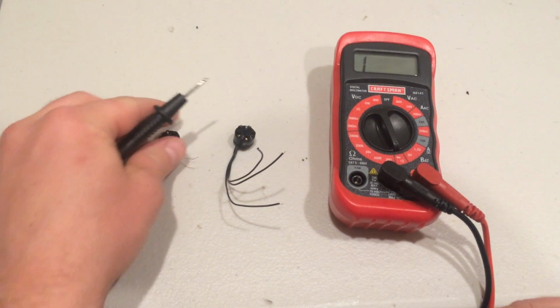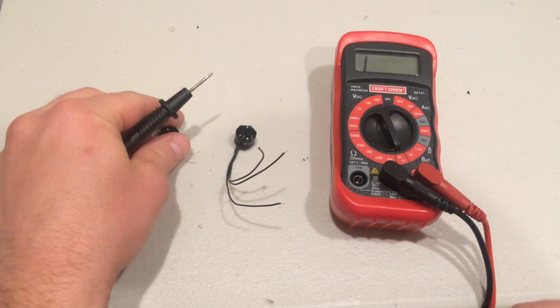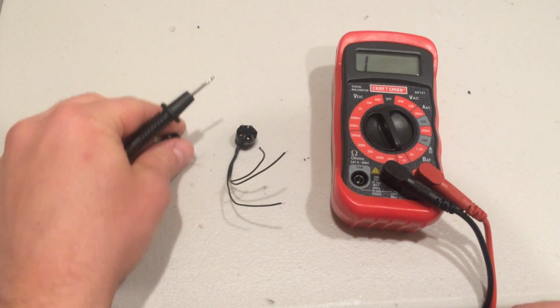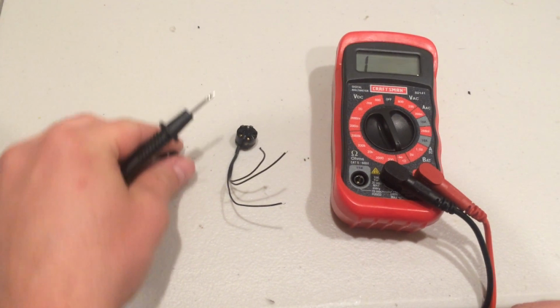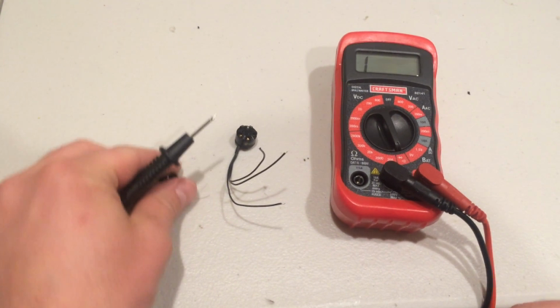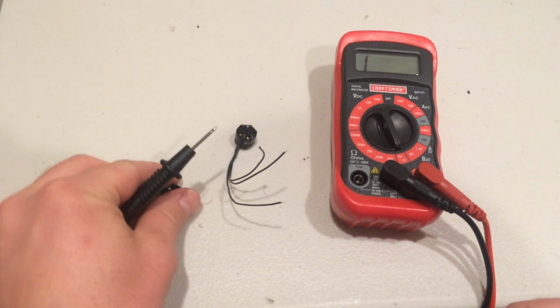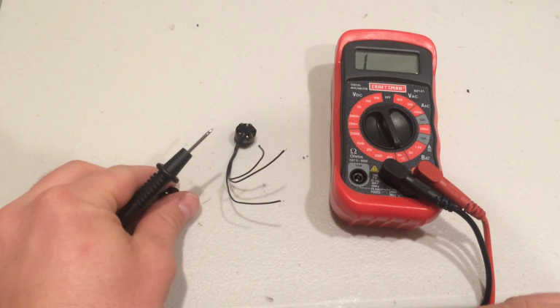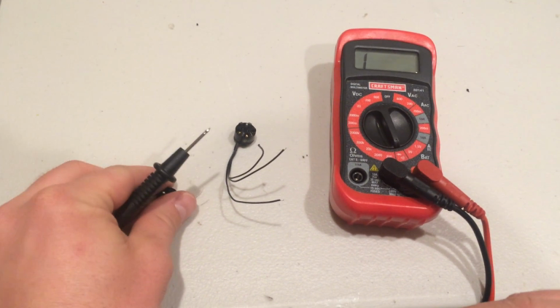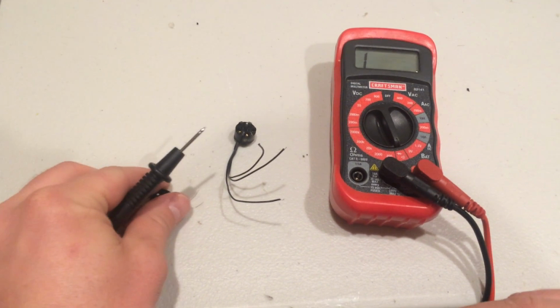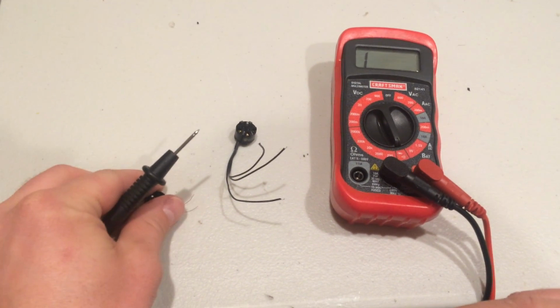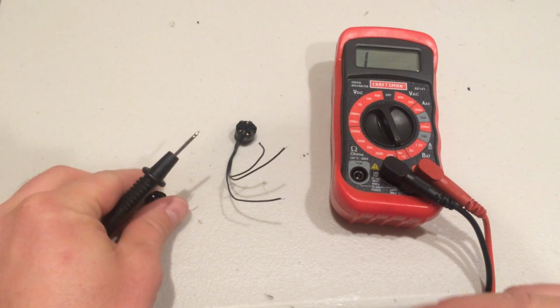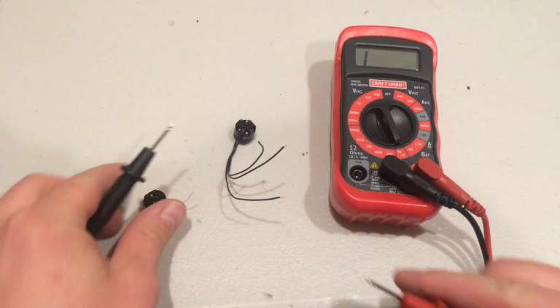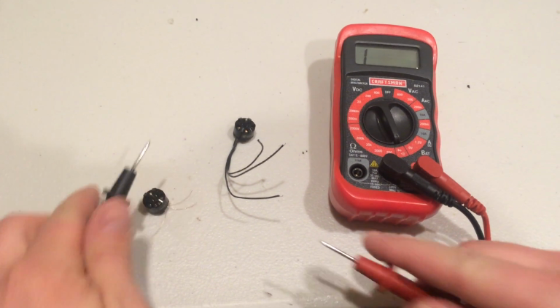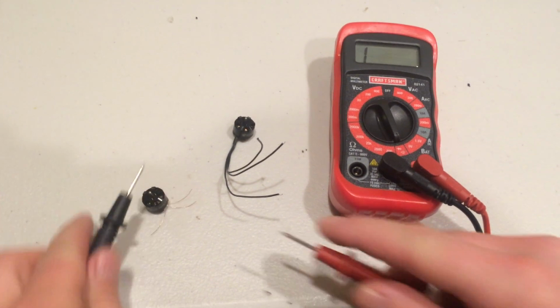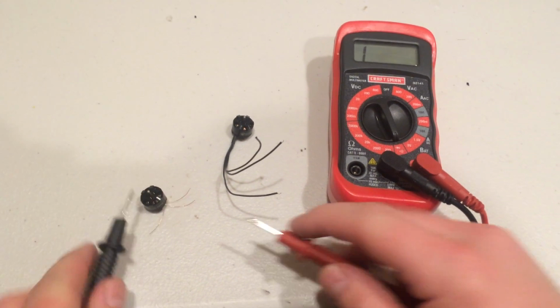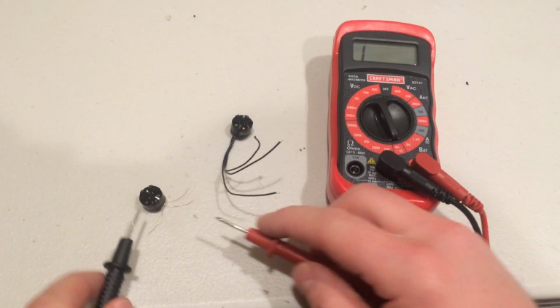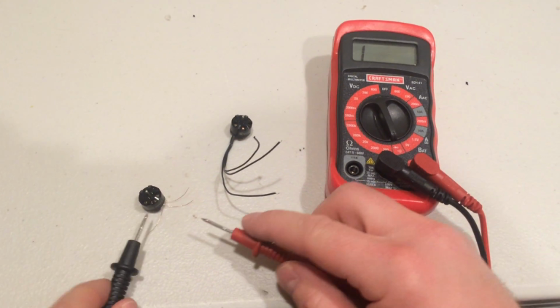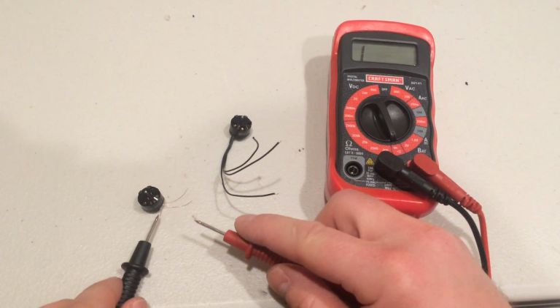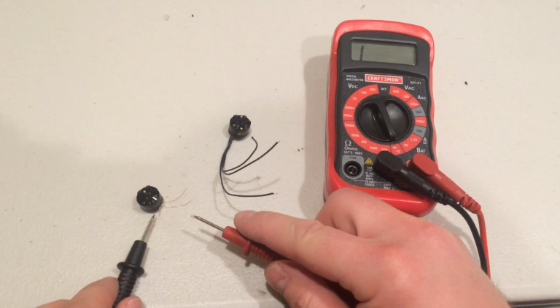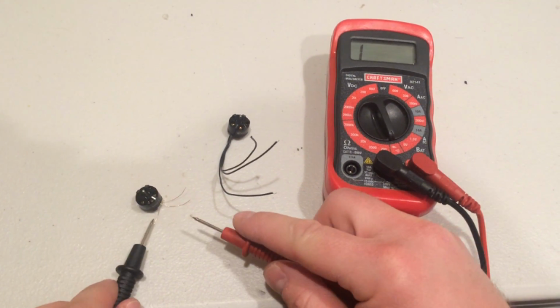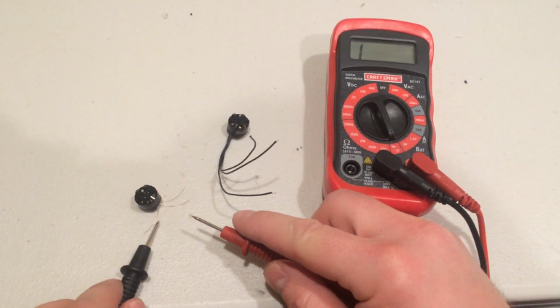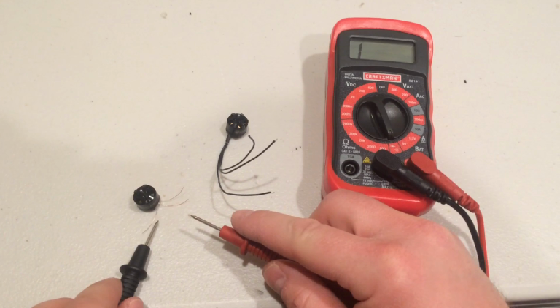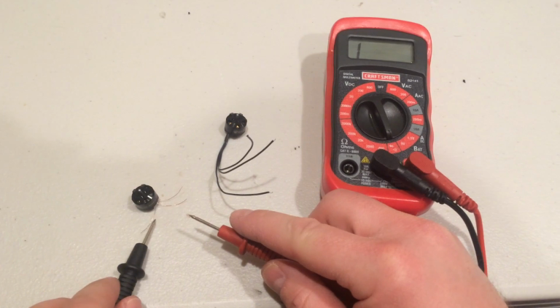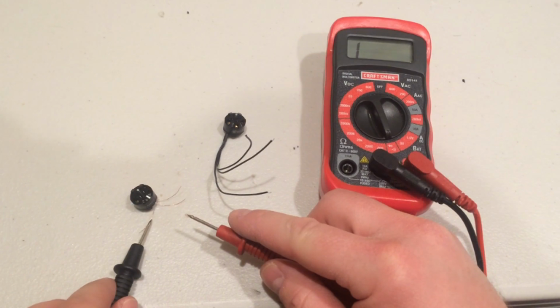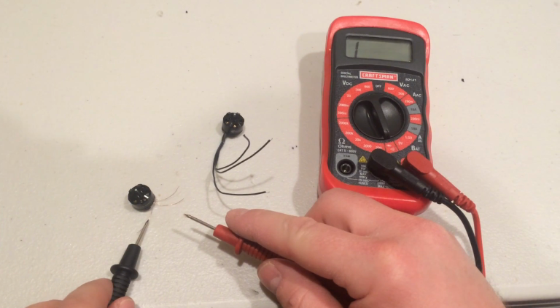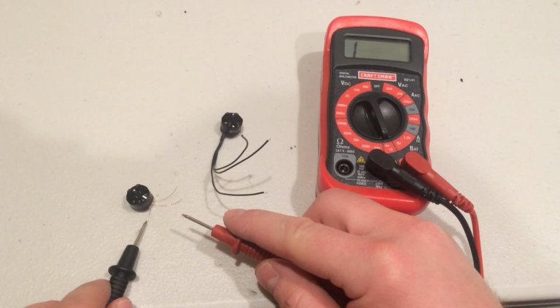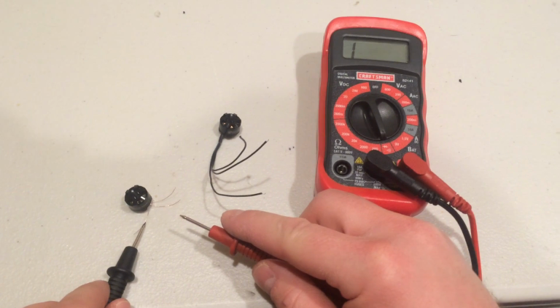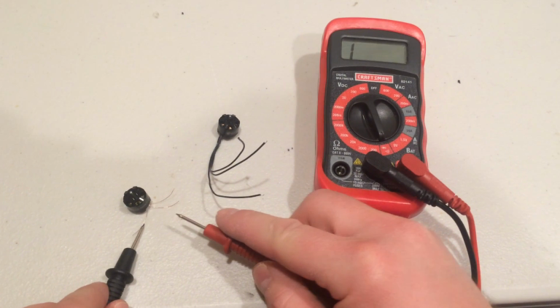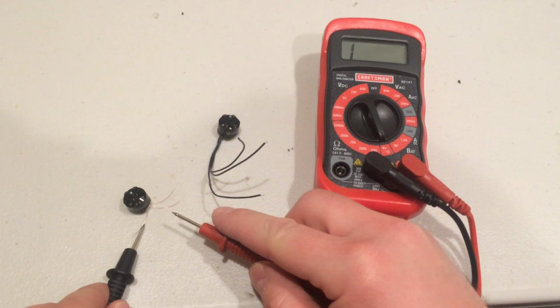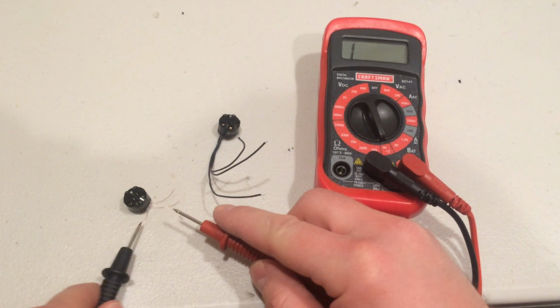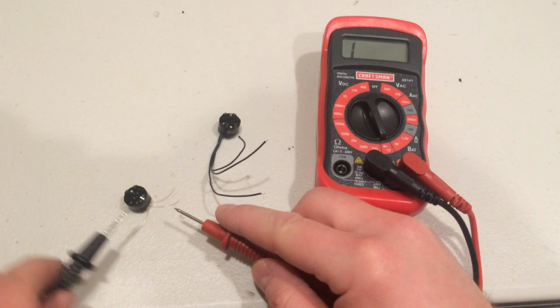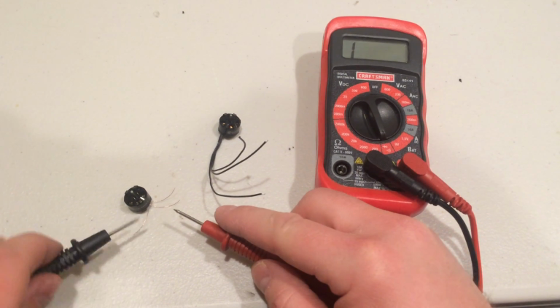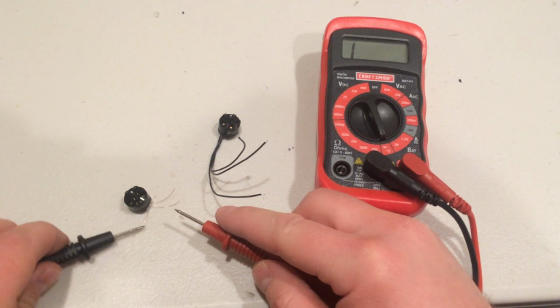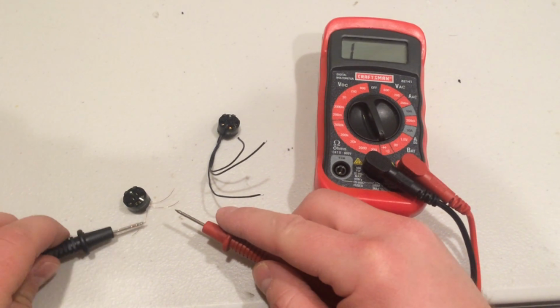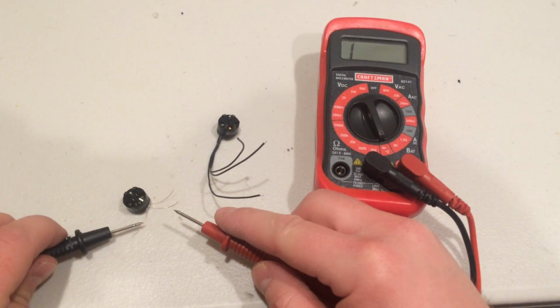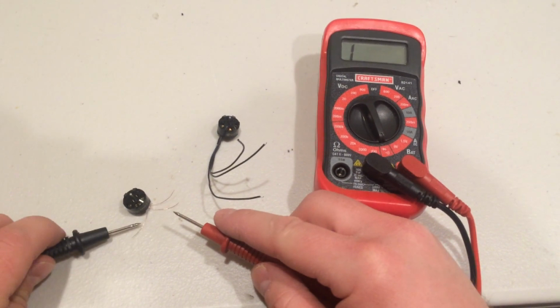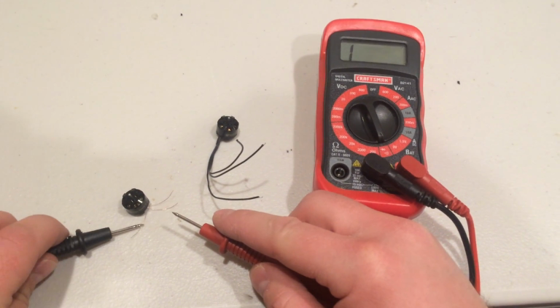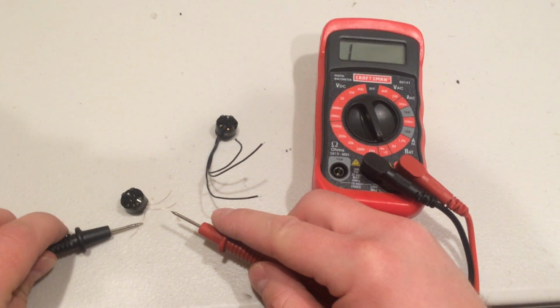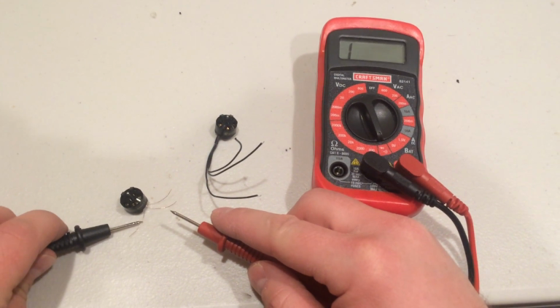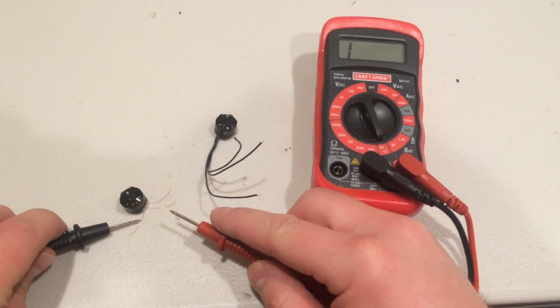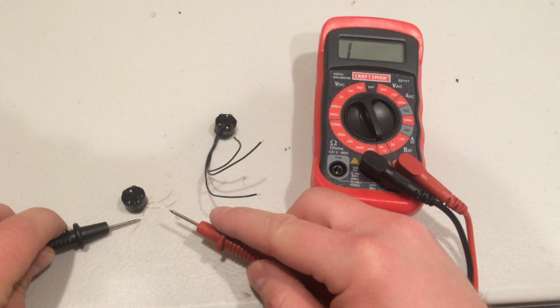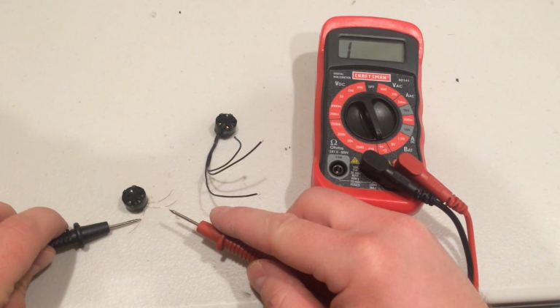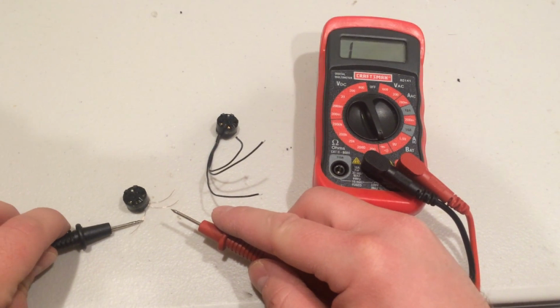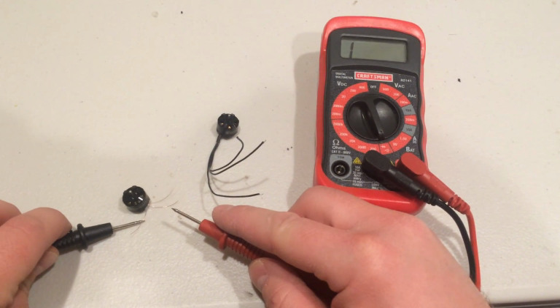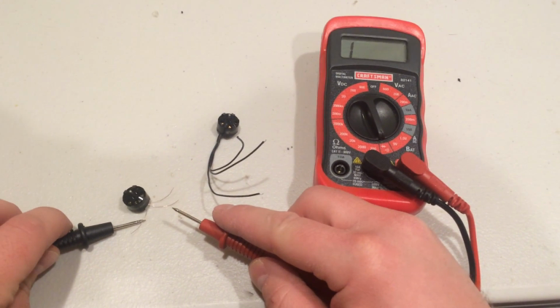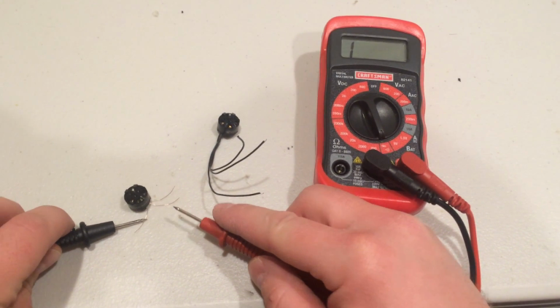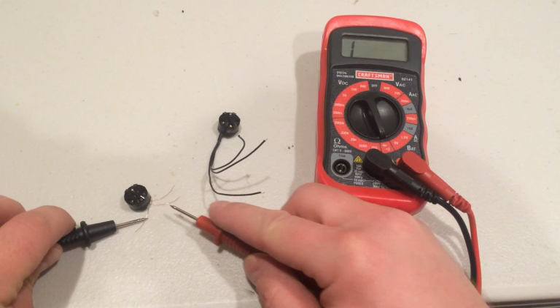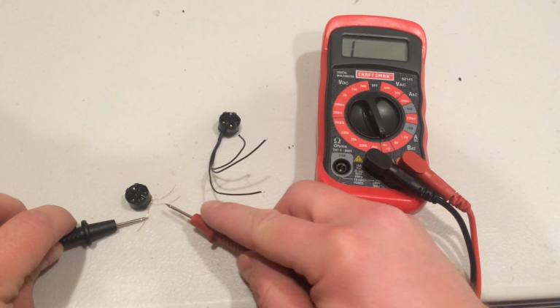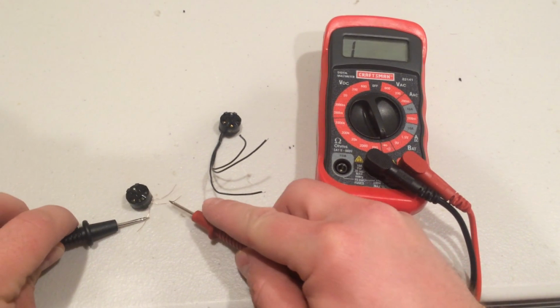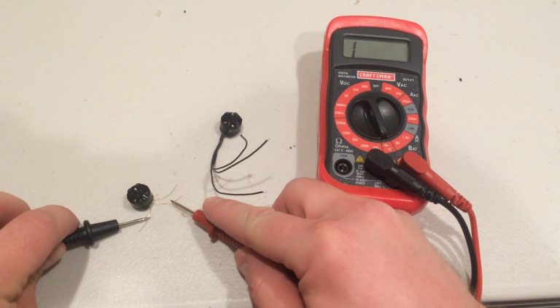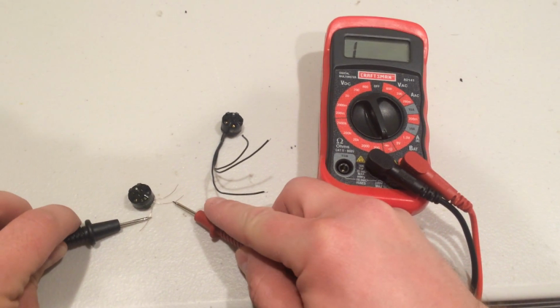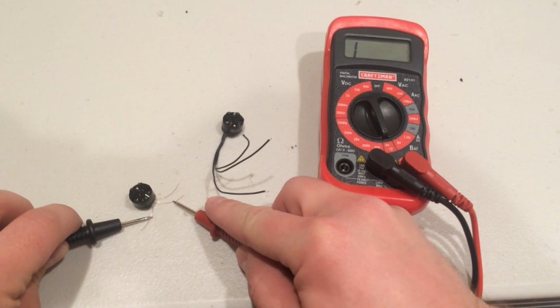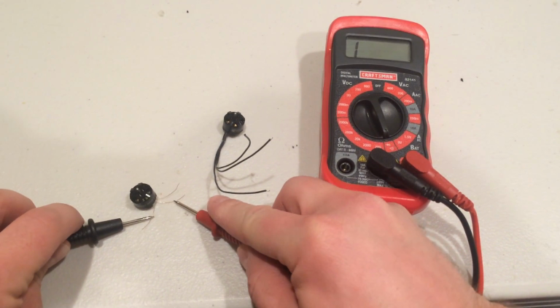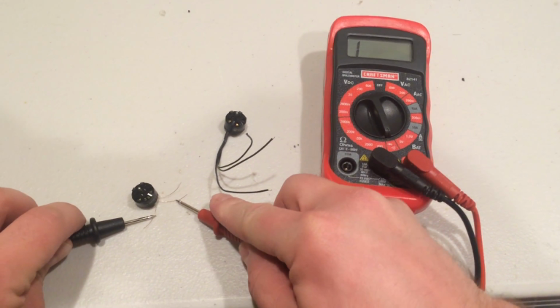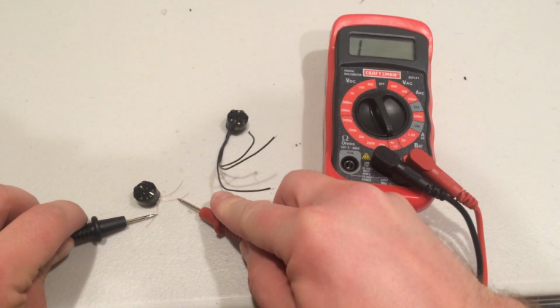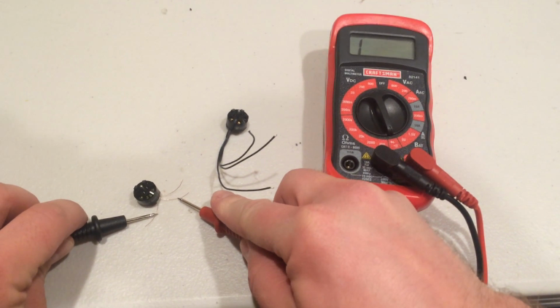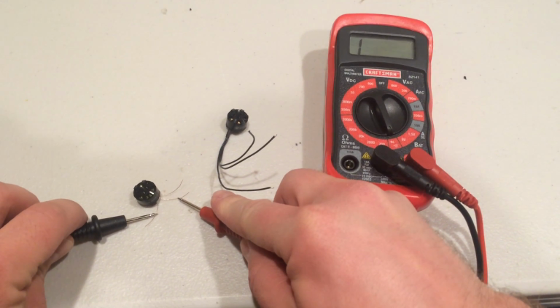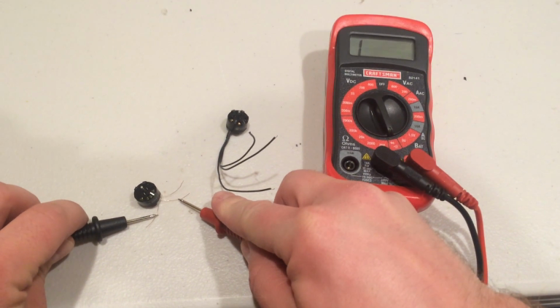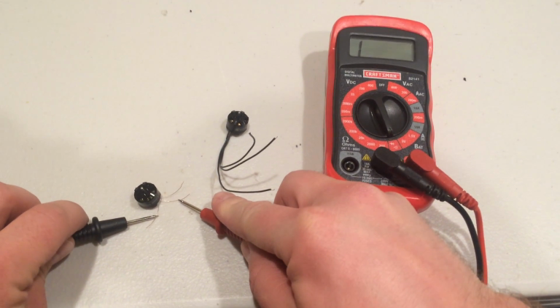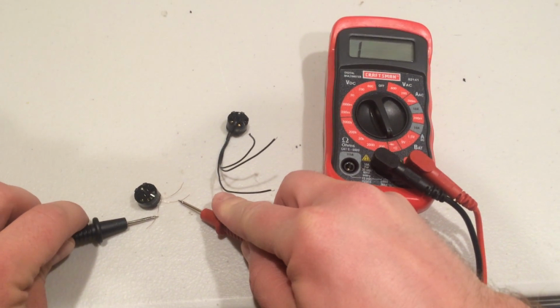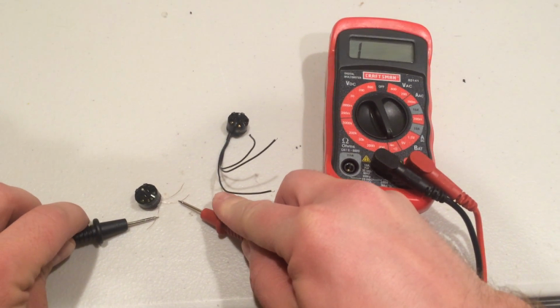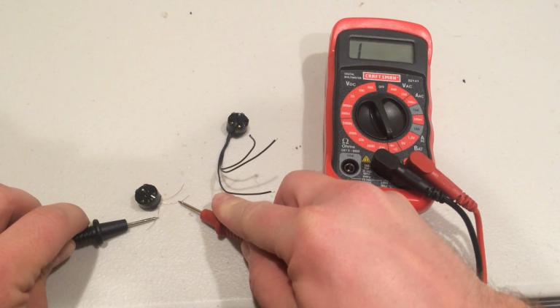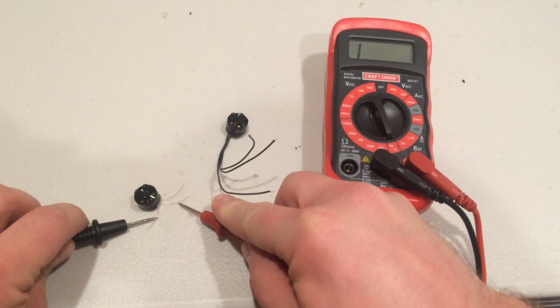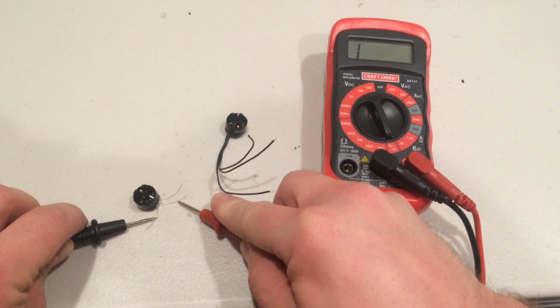On a bad motor, you can see right here, you touch any two of them and you don't get any sound.